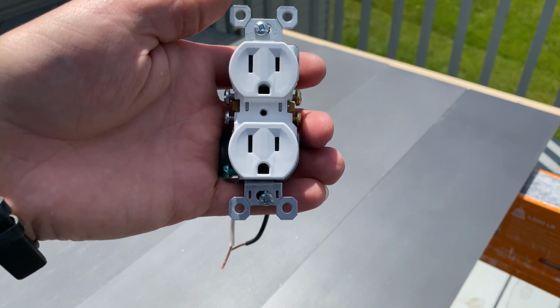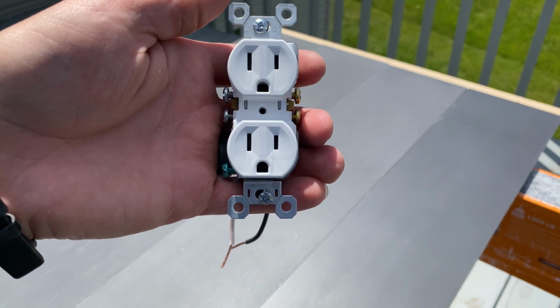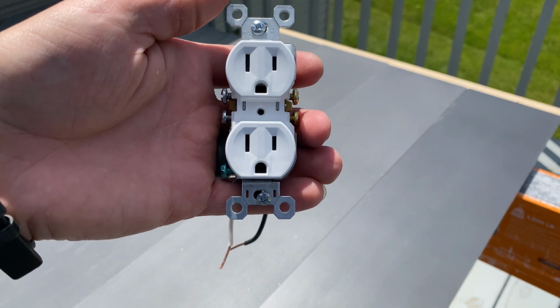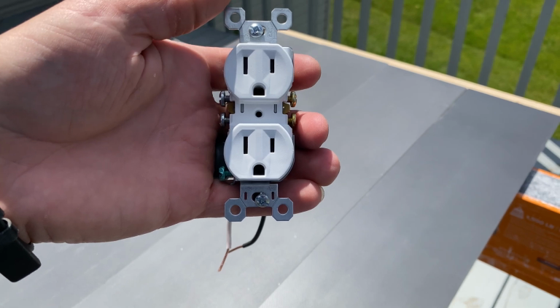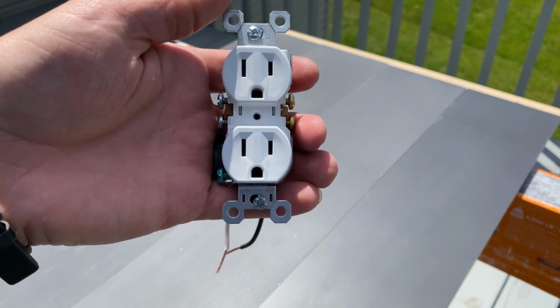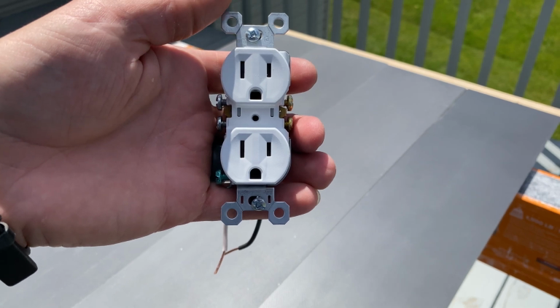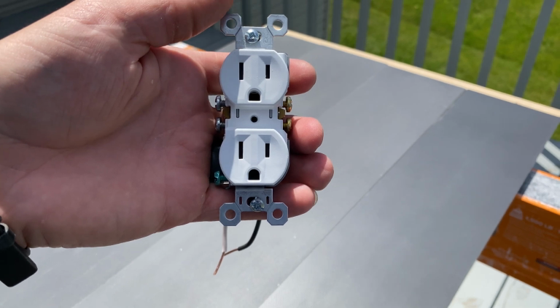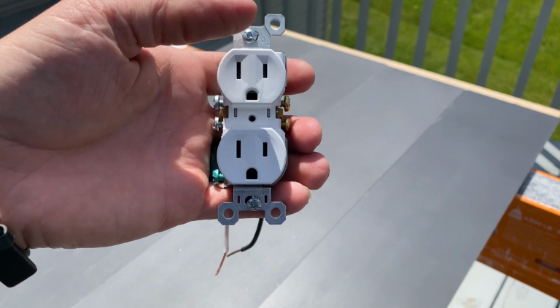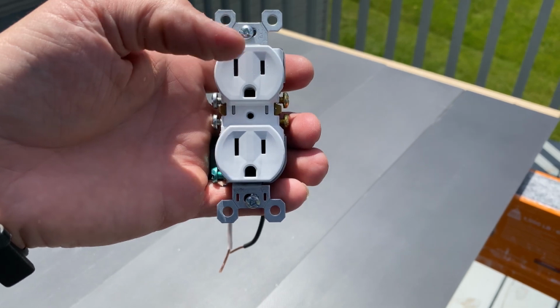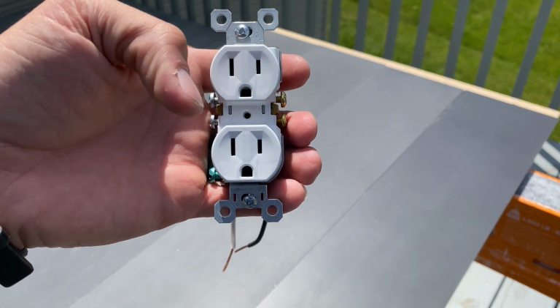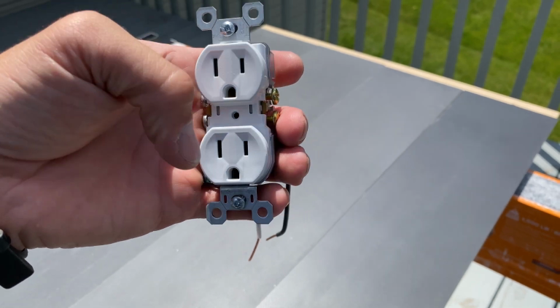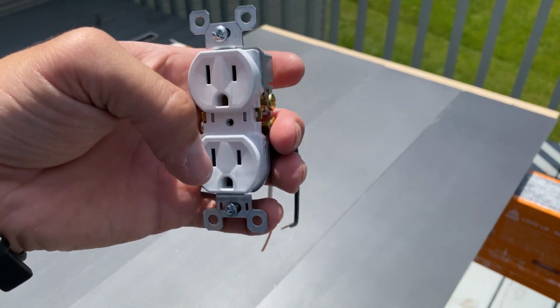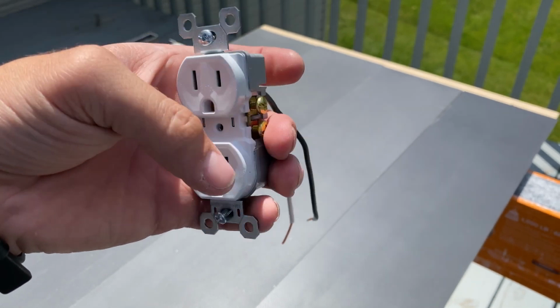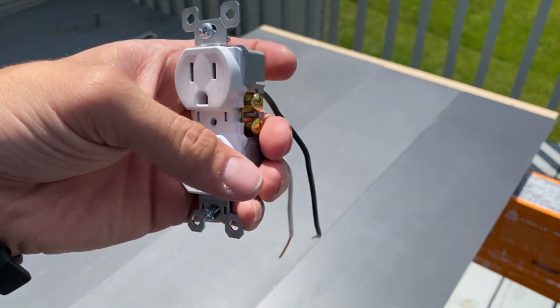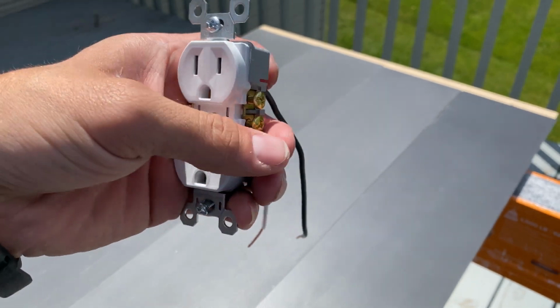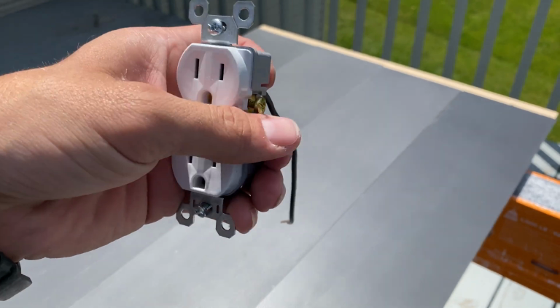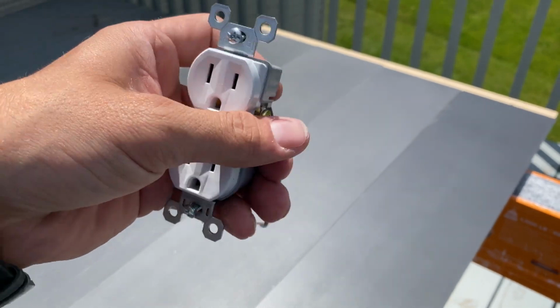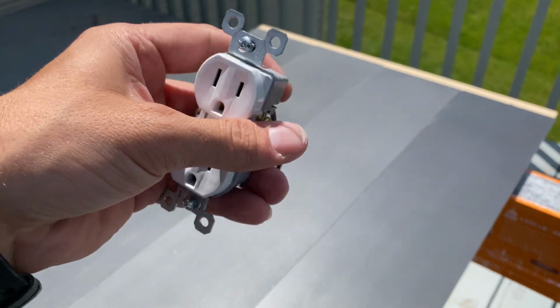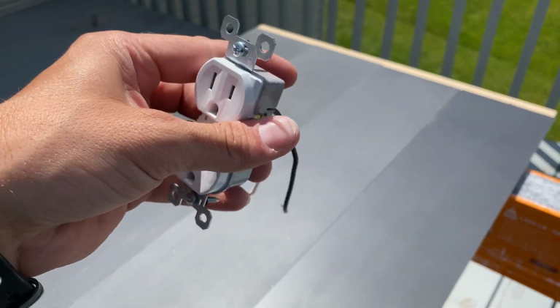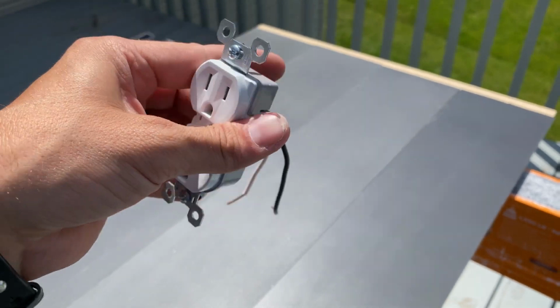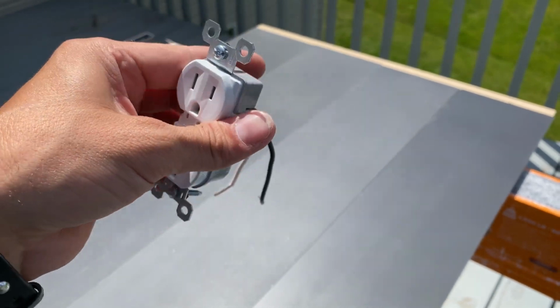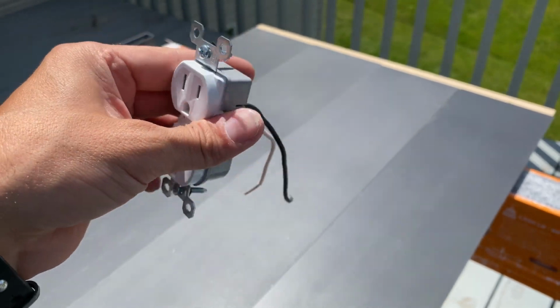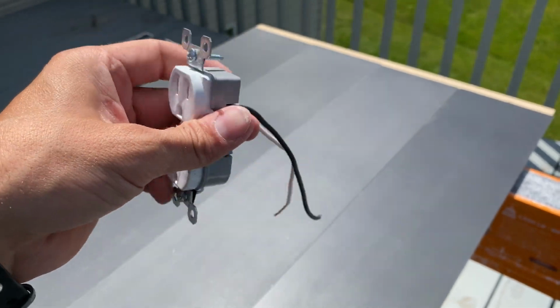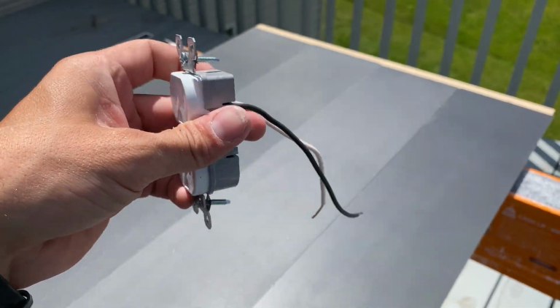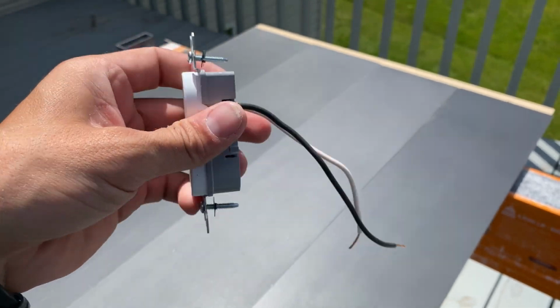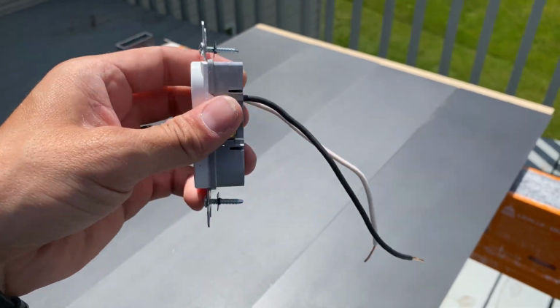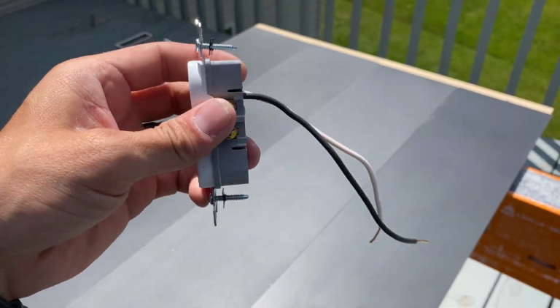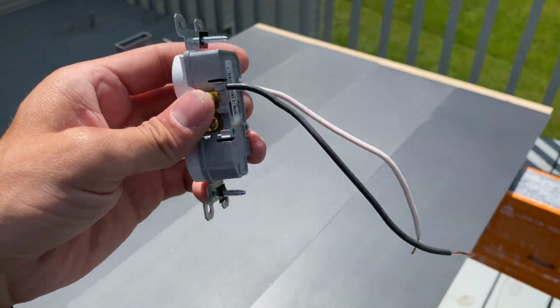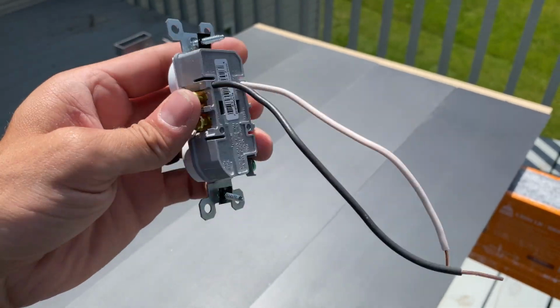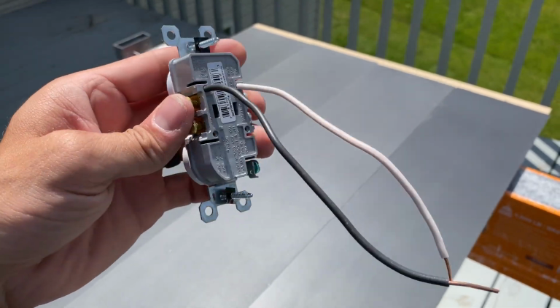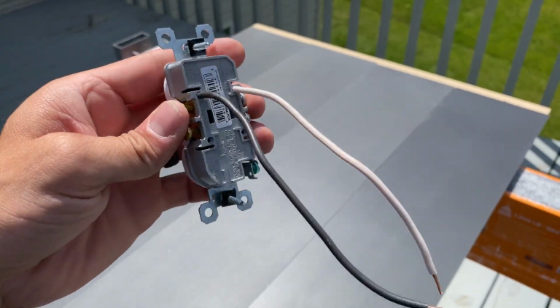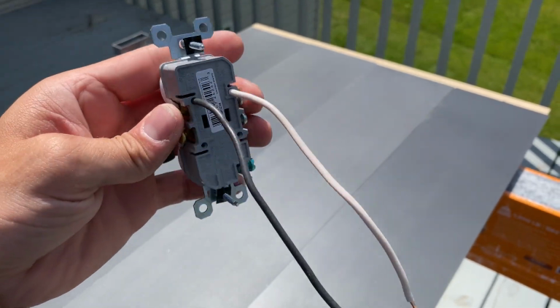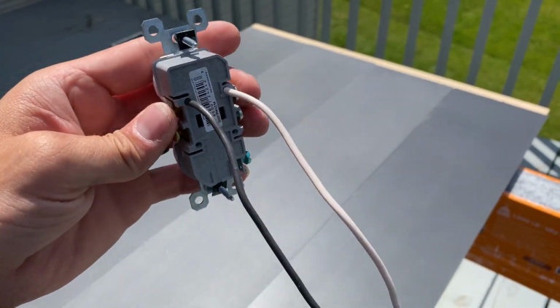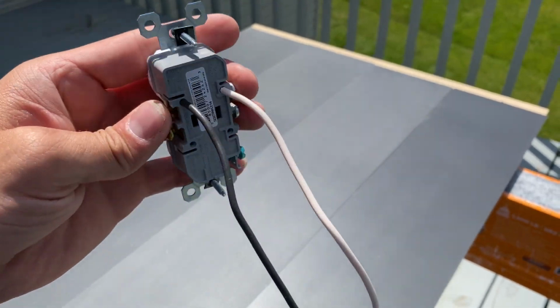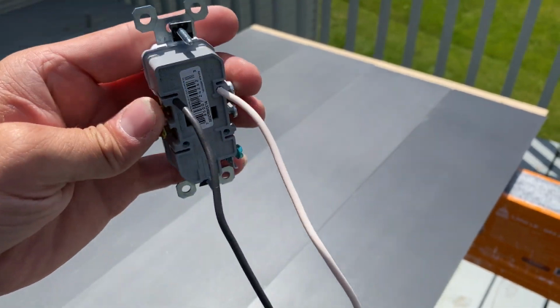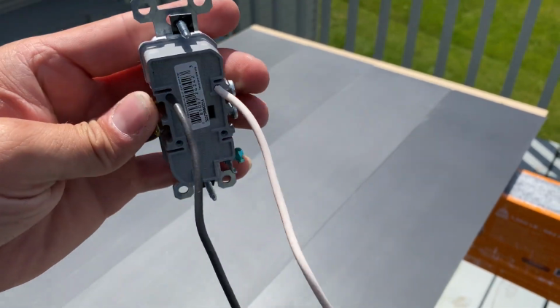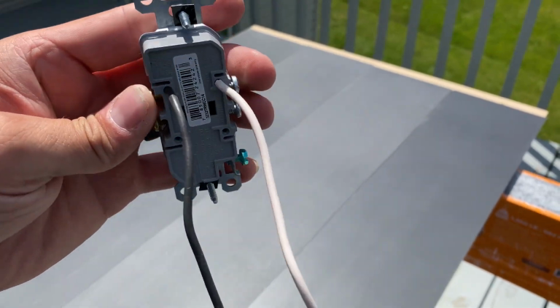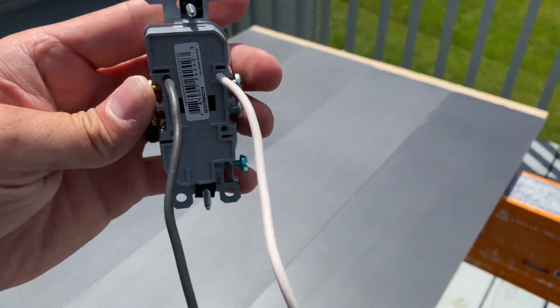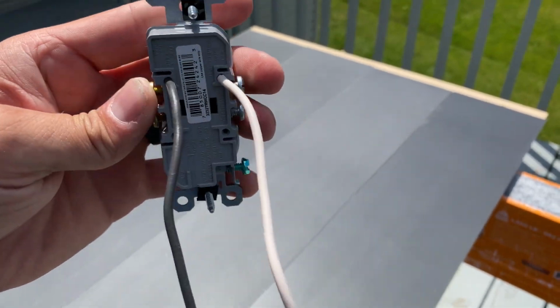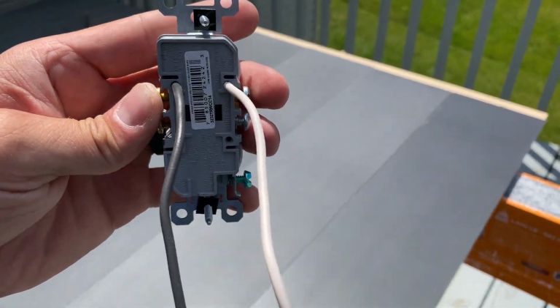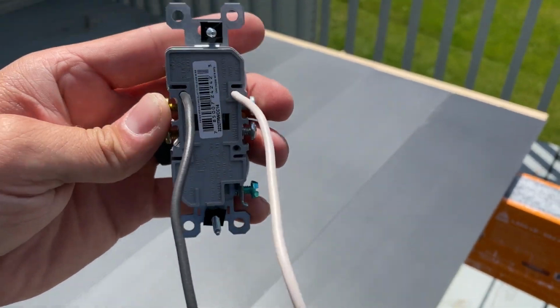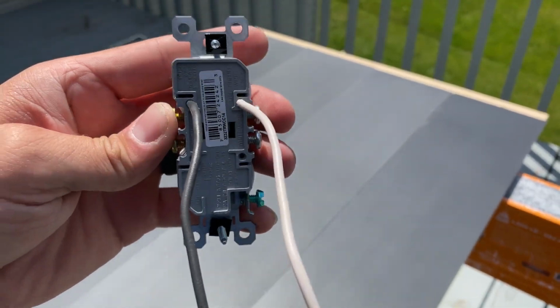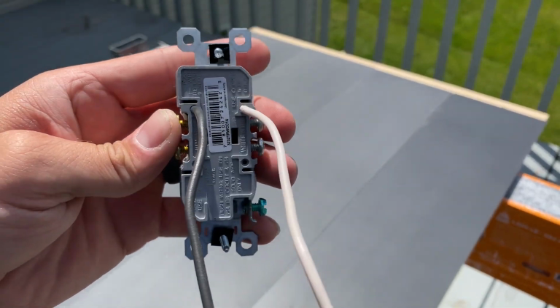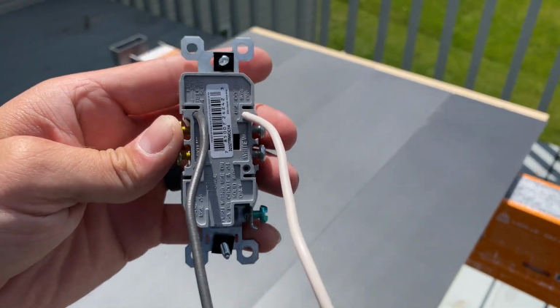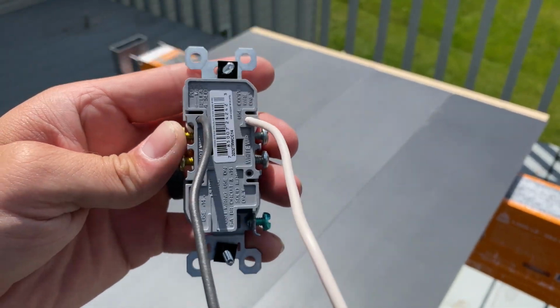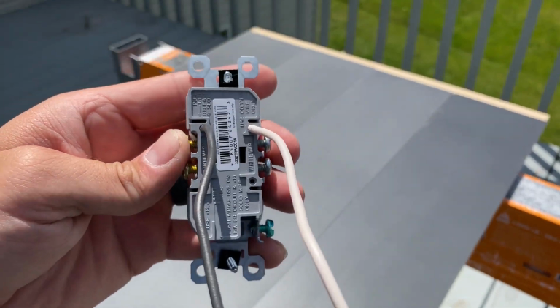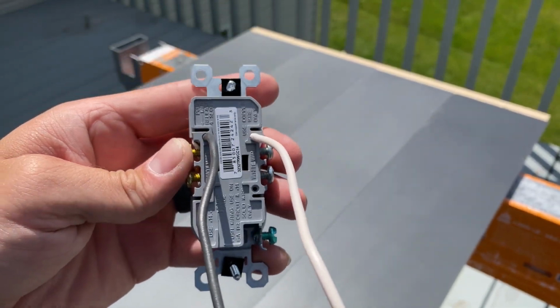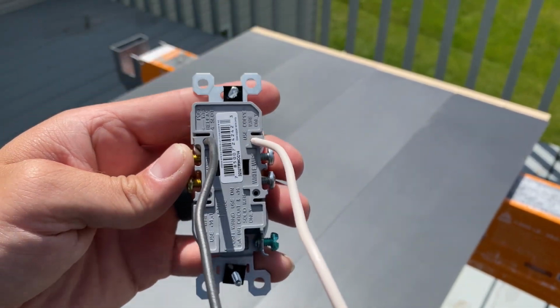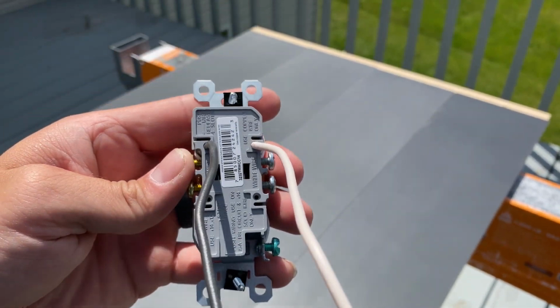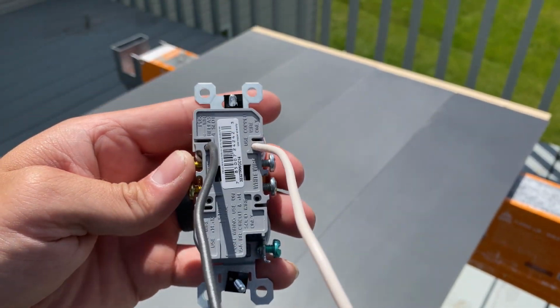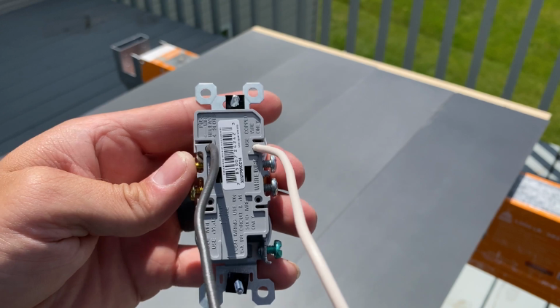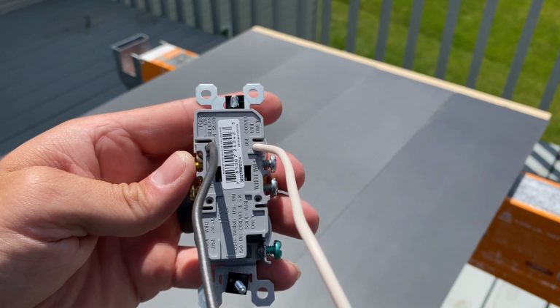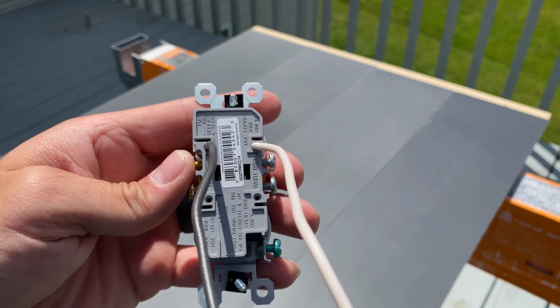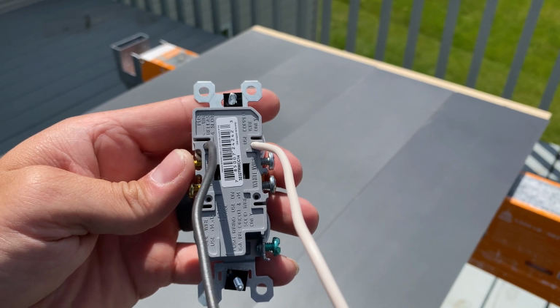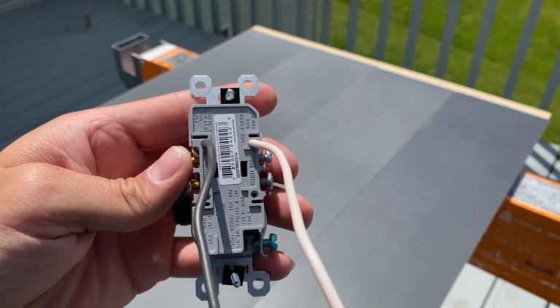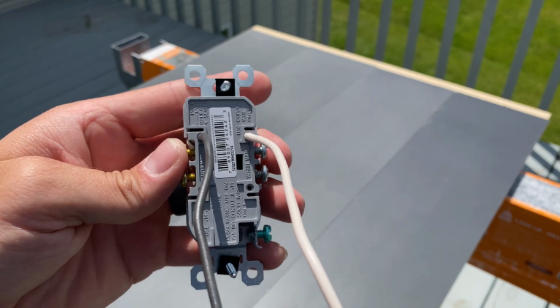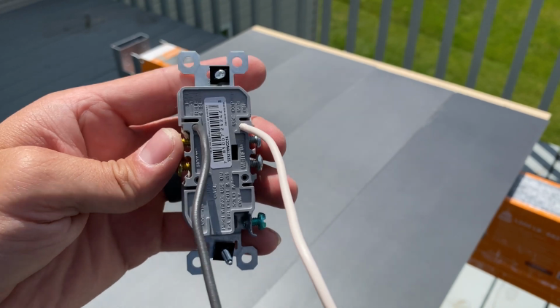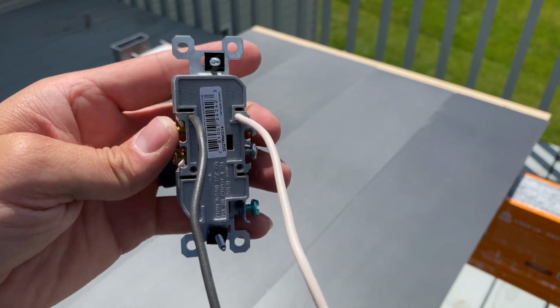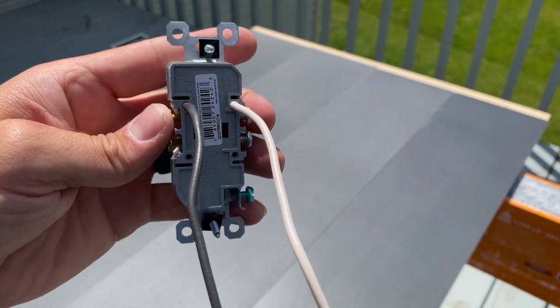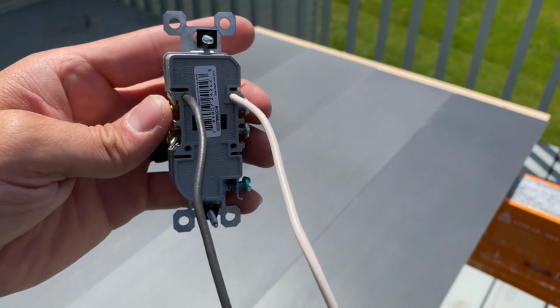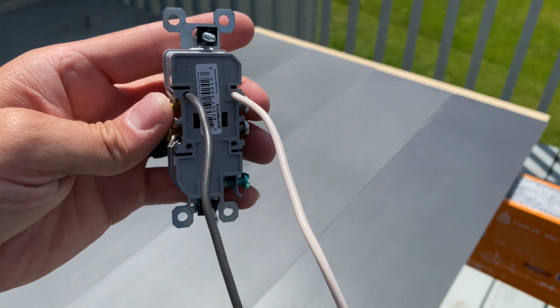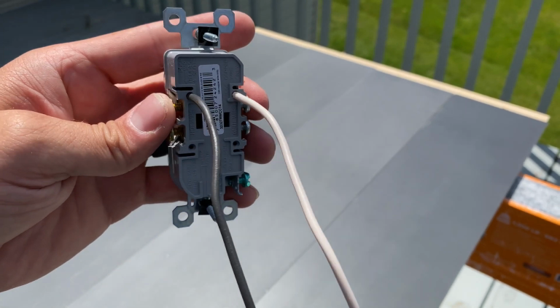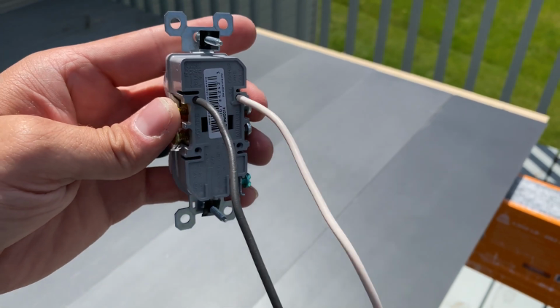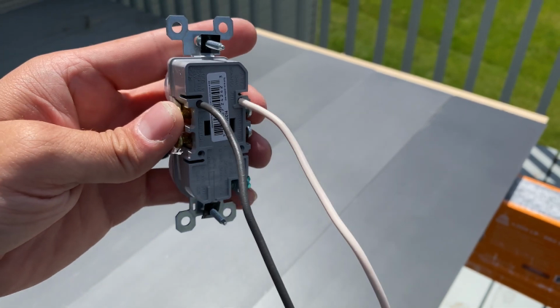I actually question why this is legal. We need to go over an in-depth demonstration on this backstabbing option in outlets.